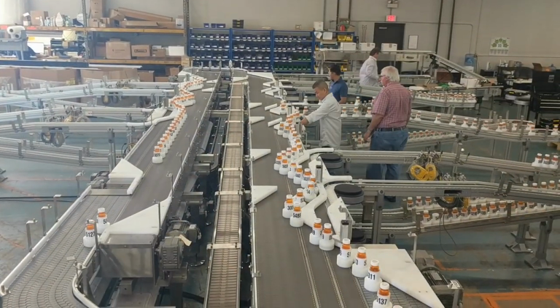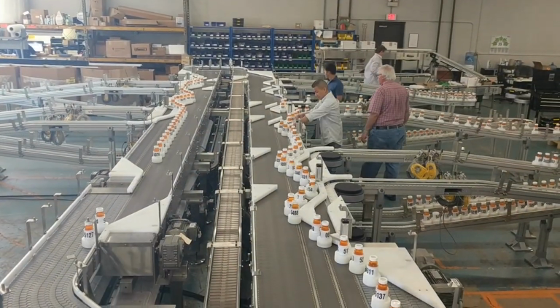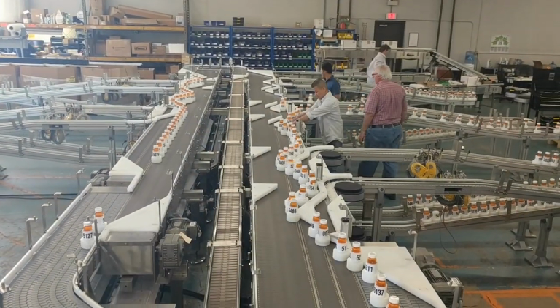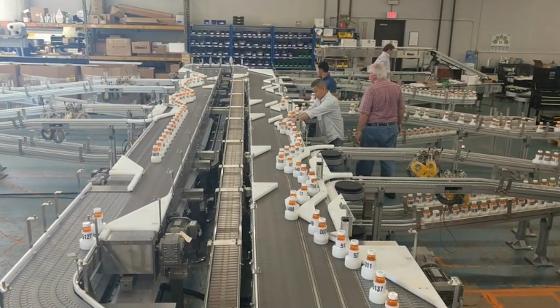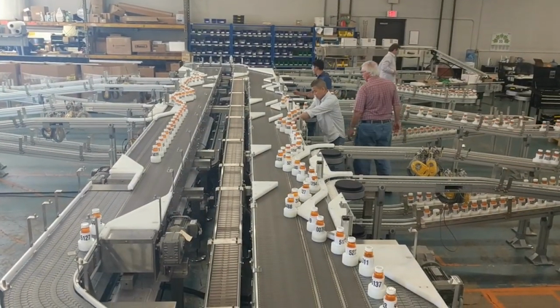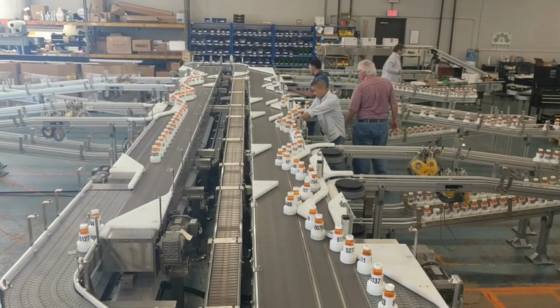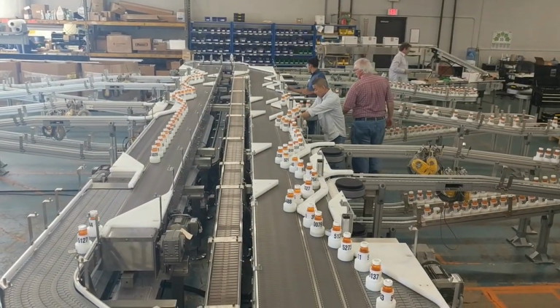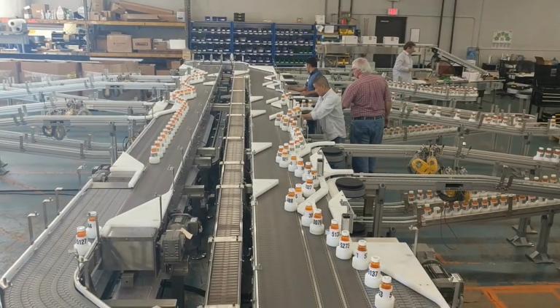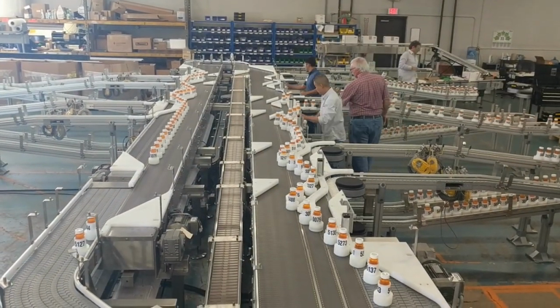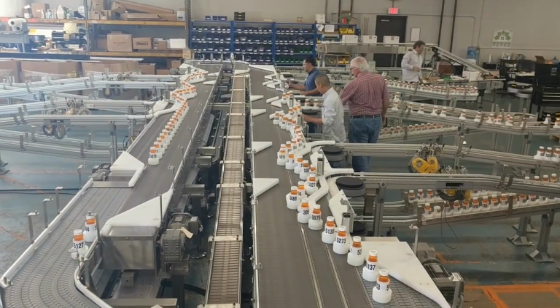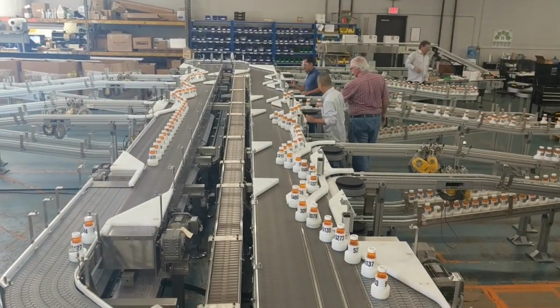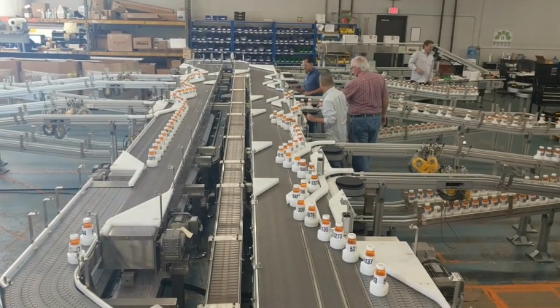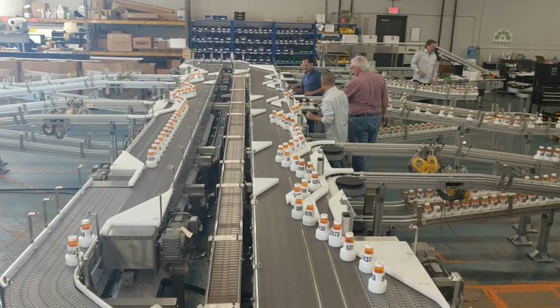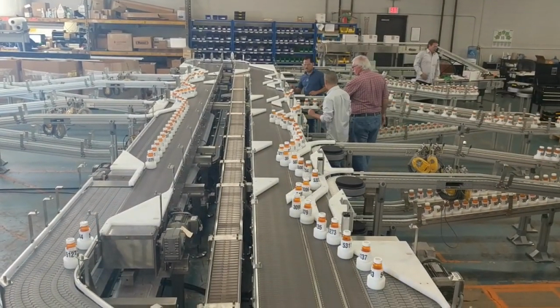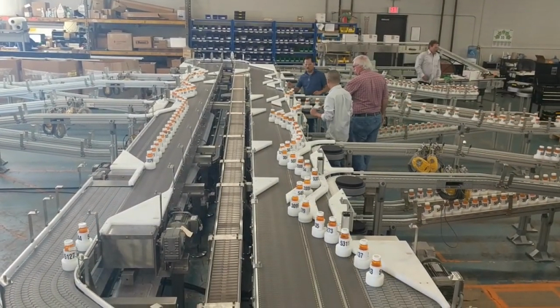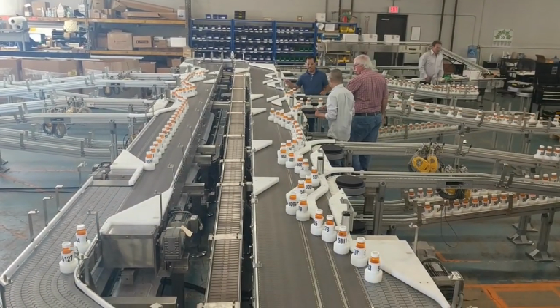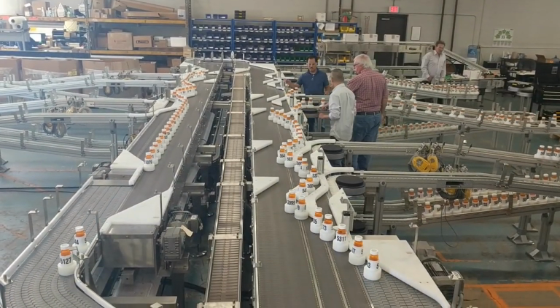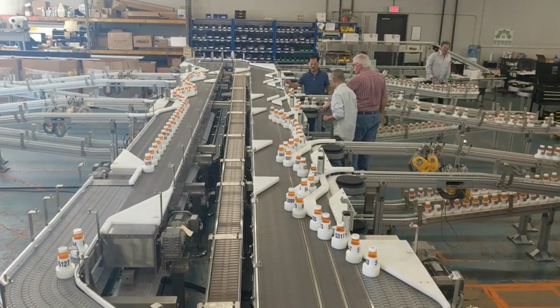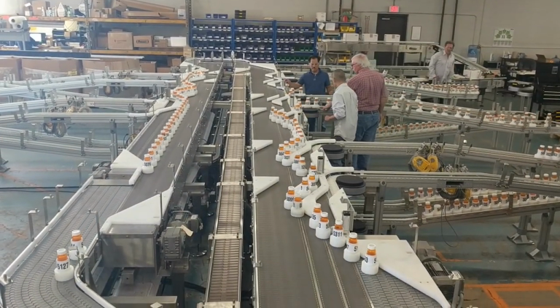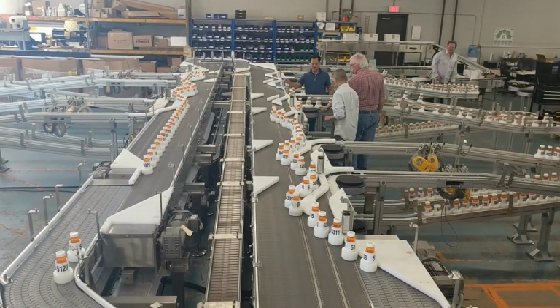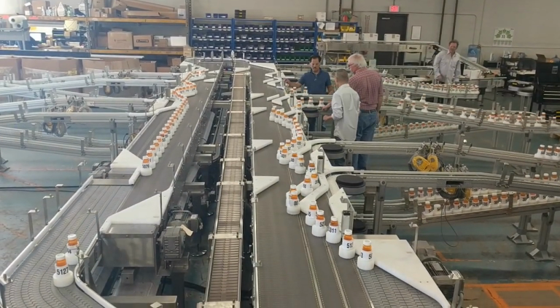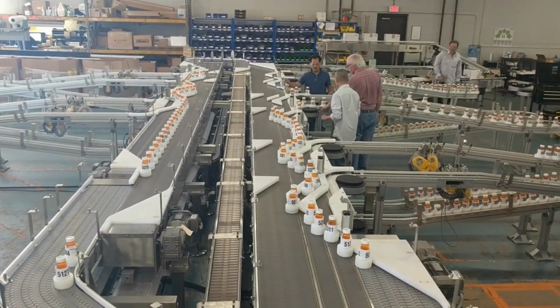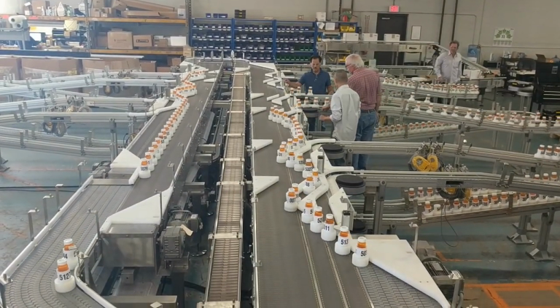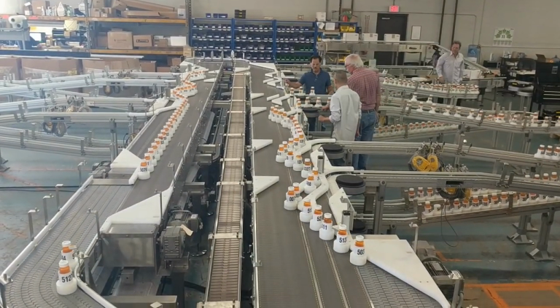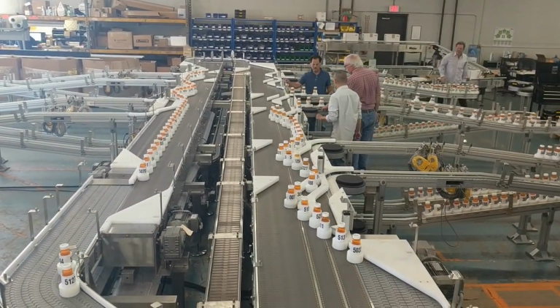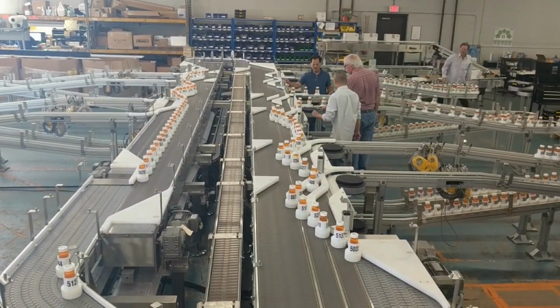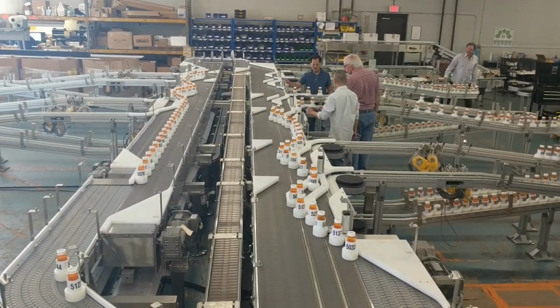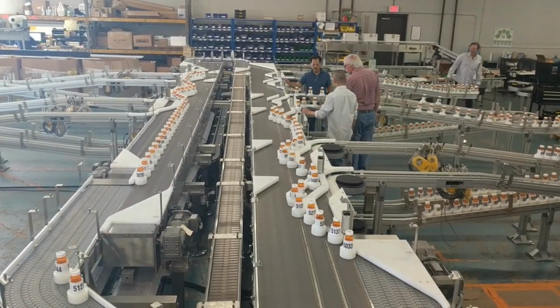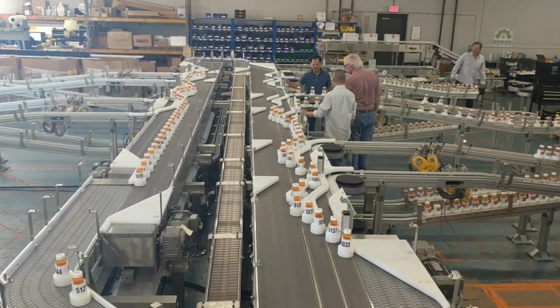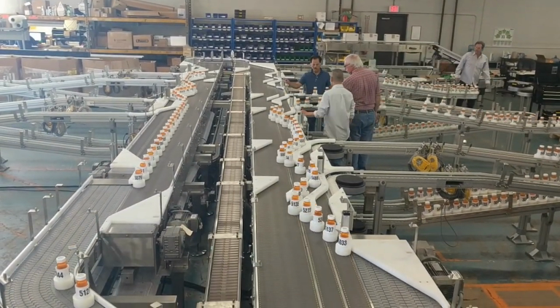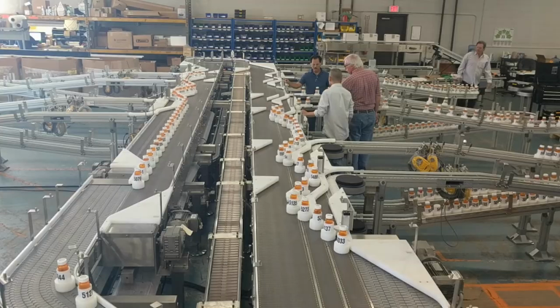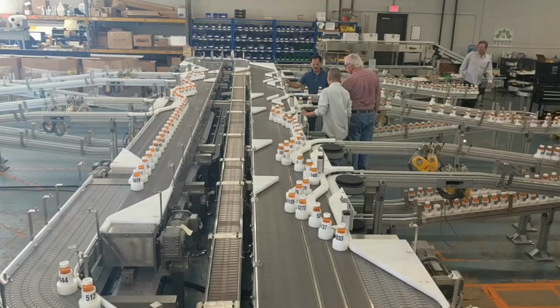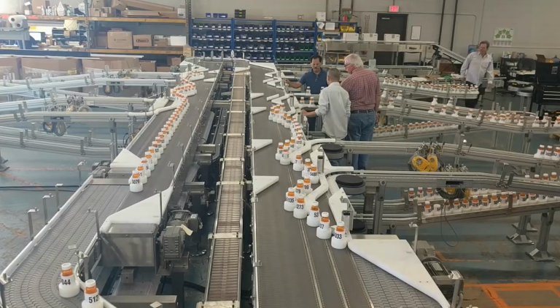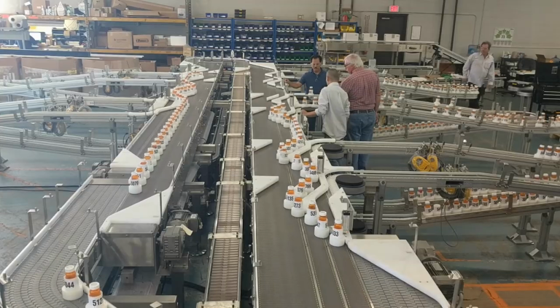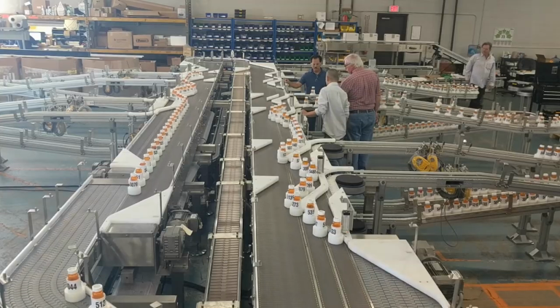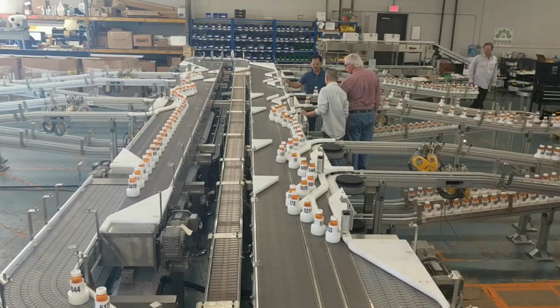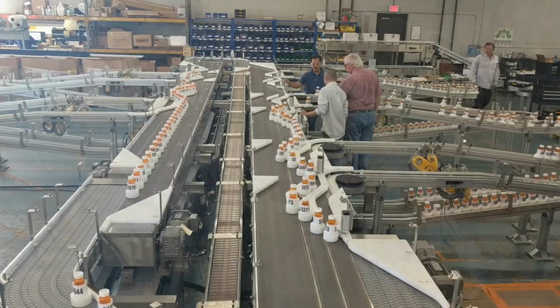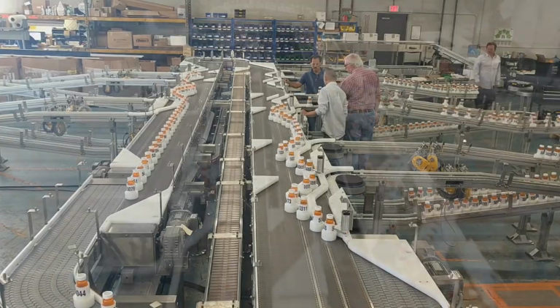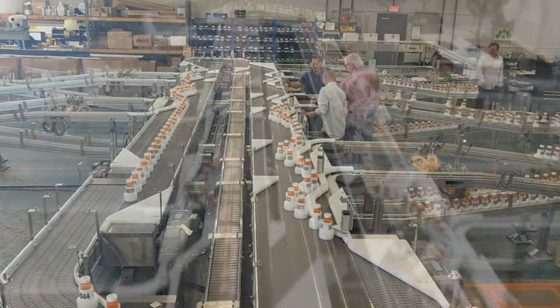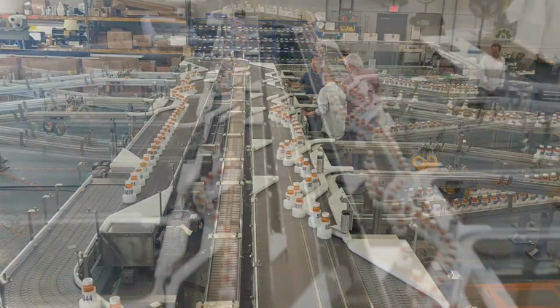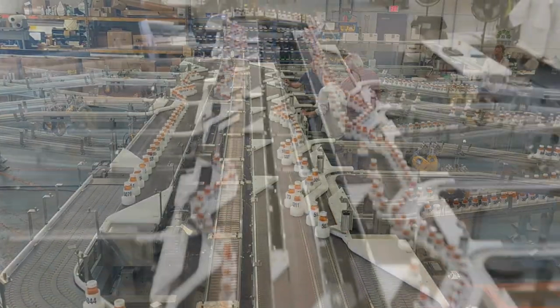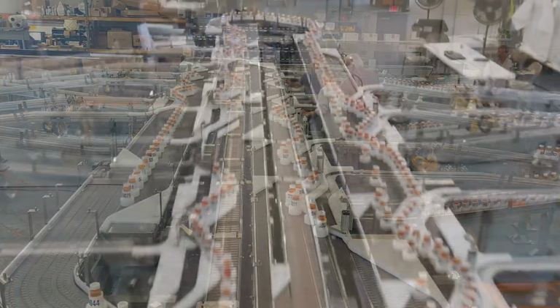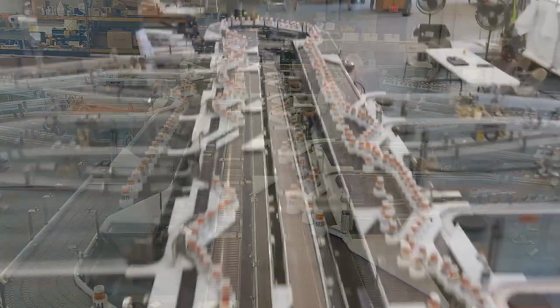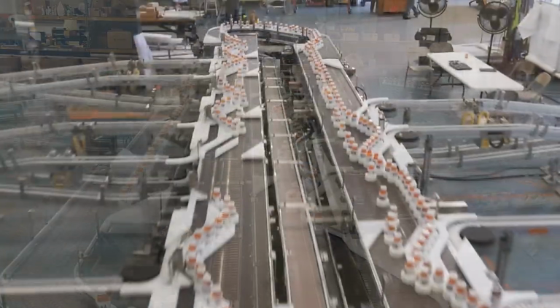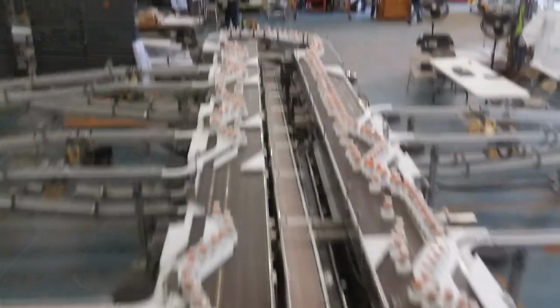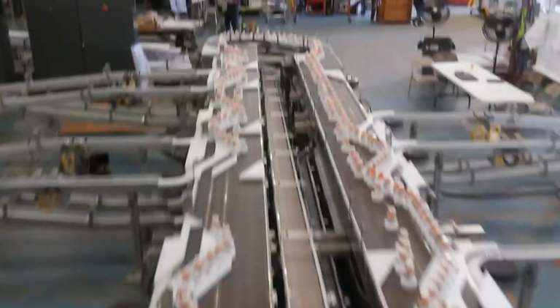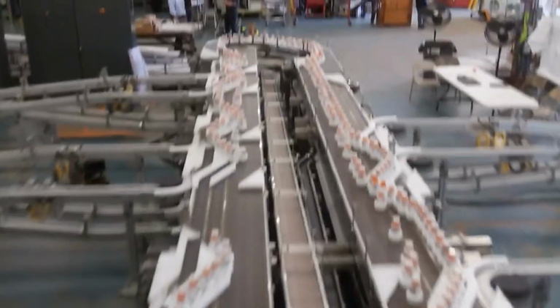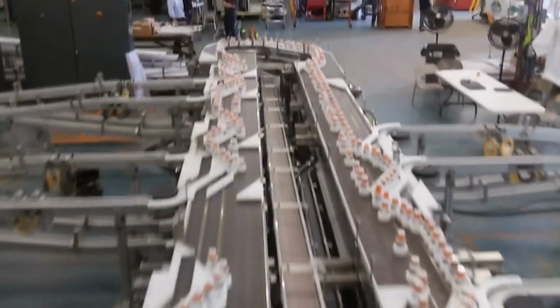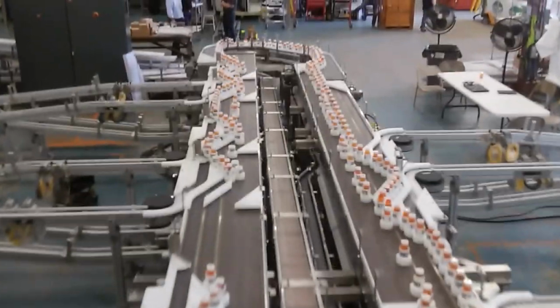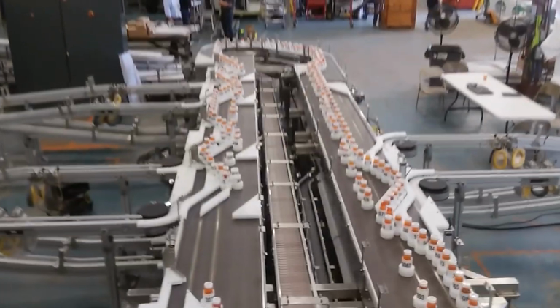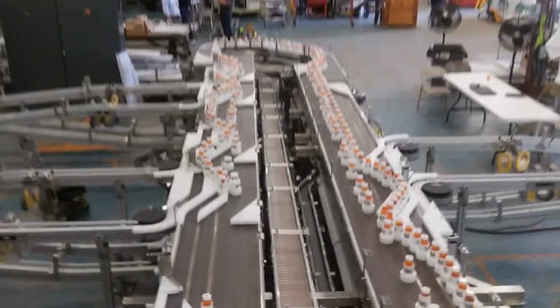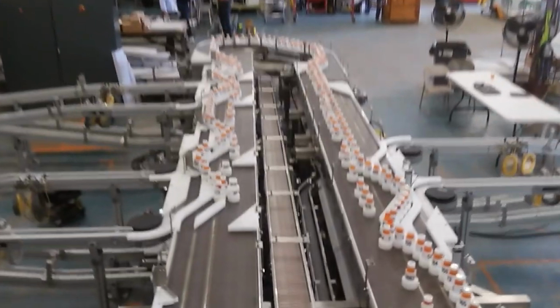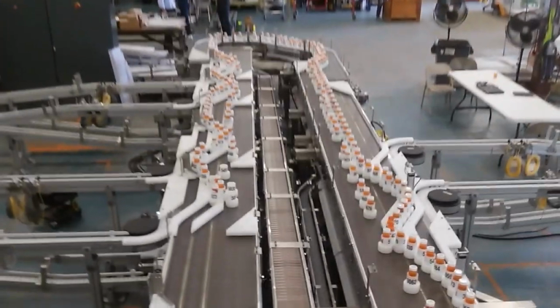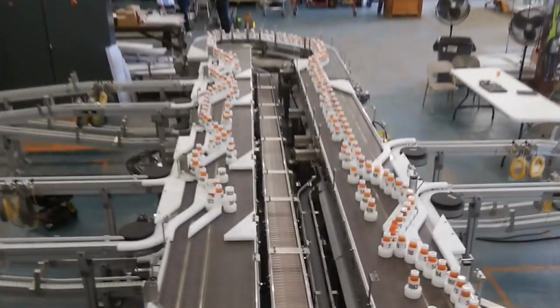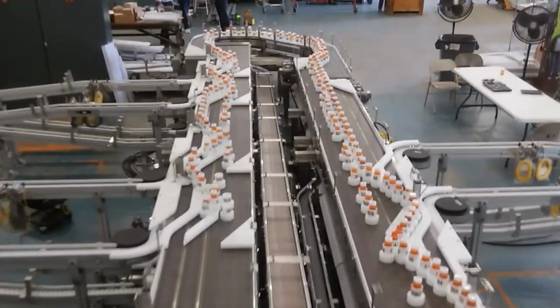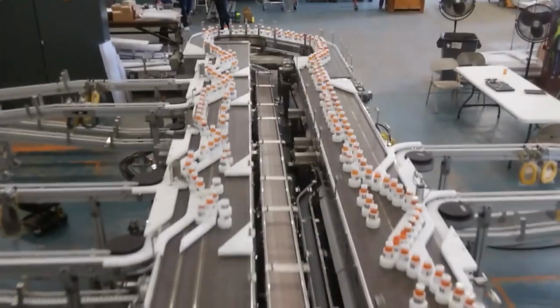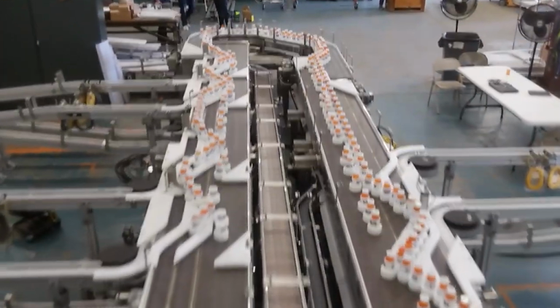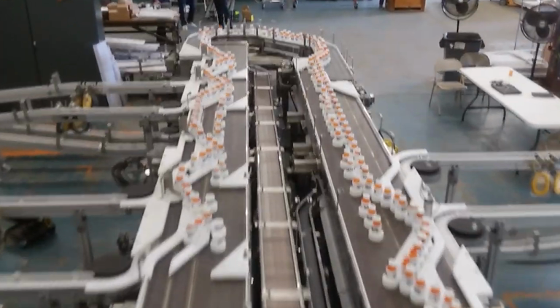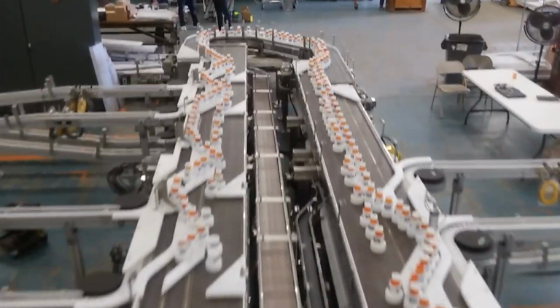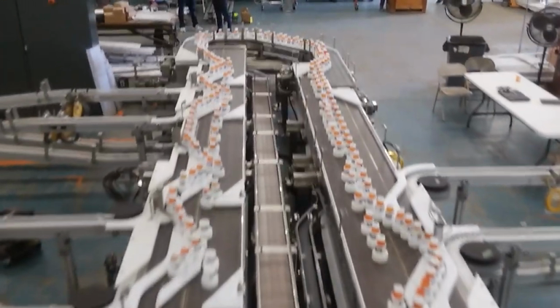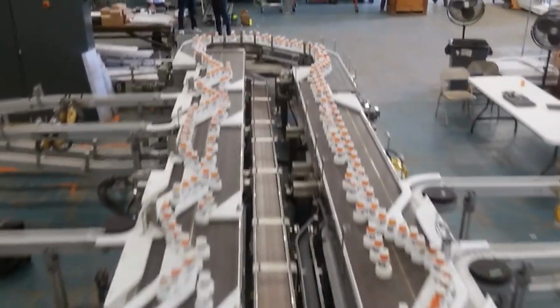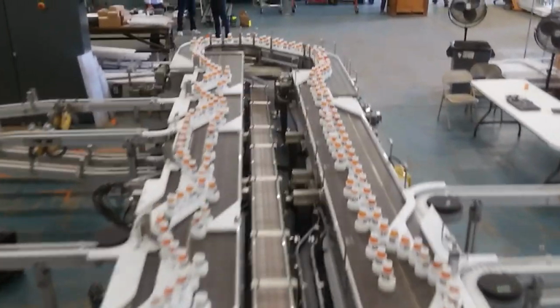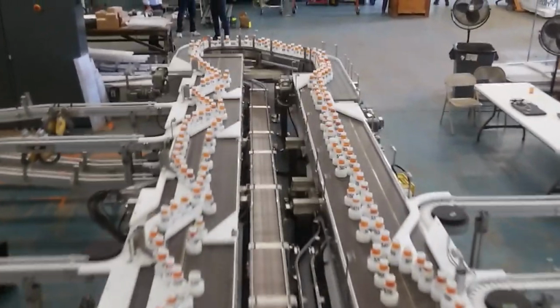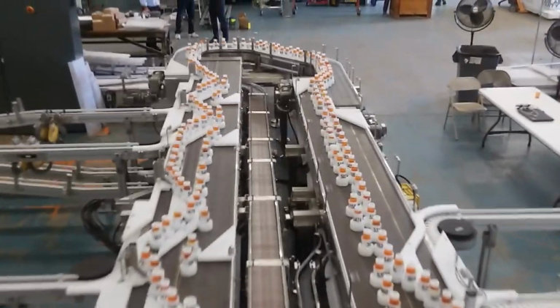If the station is down, we simply close its corresponding gate and the flow is evenly distributed among the remaining outfeed lanes.